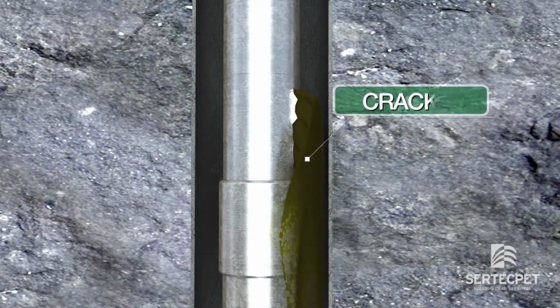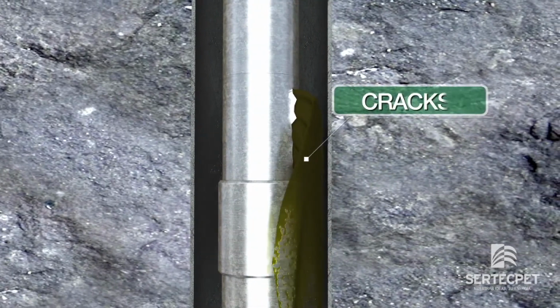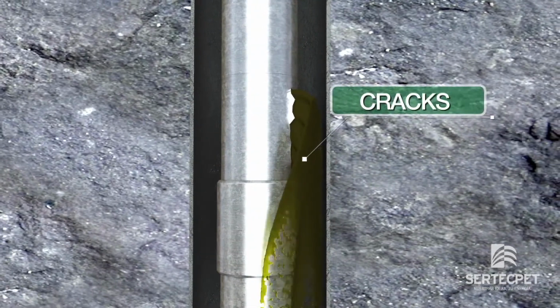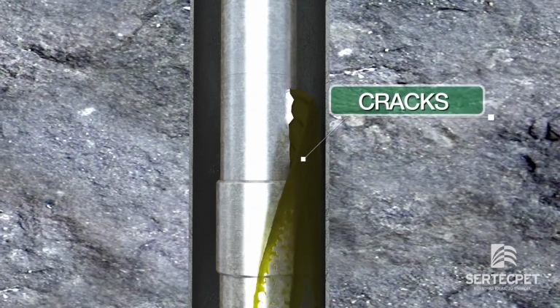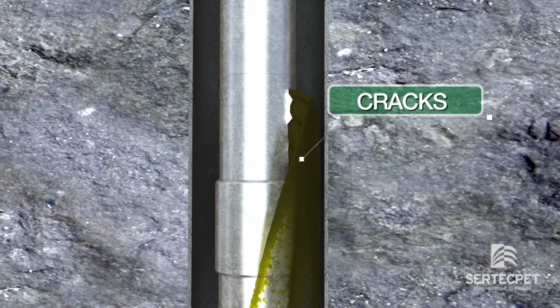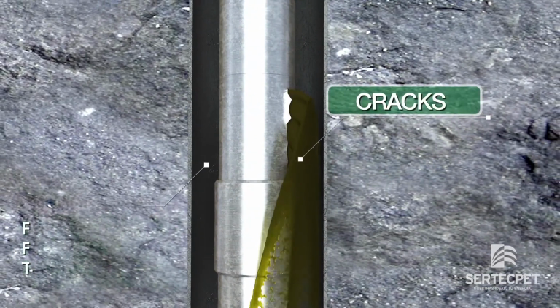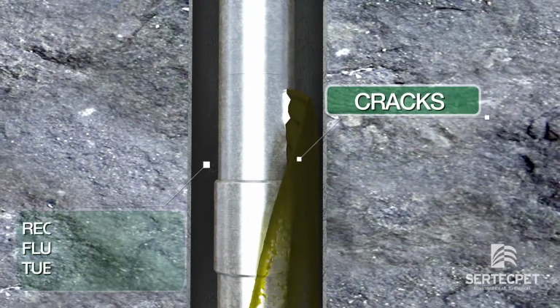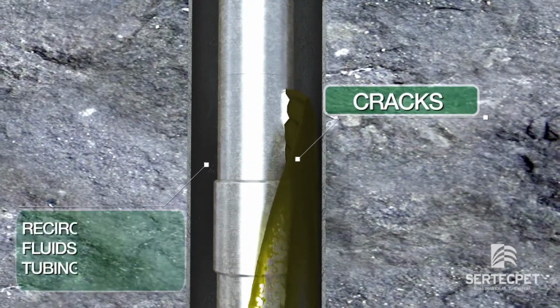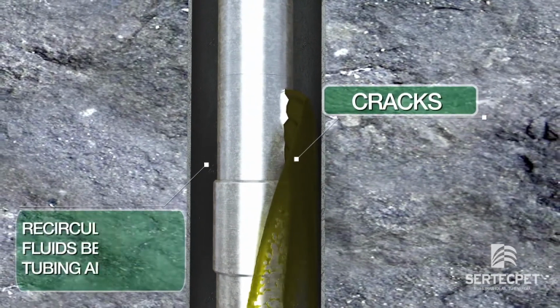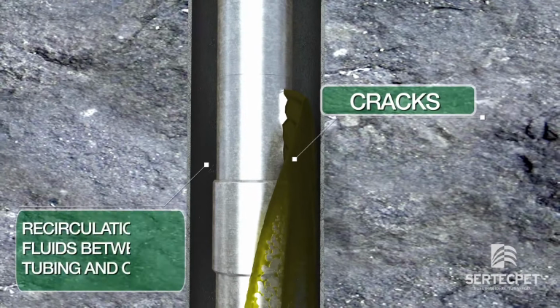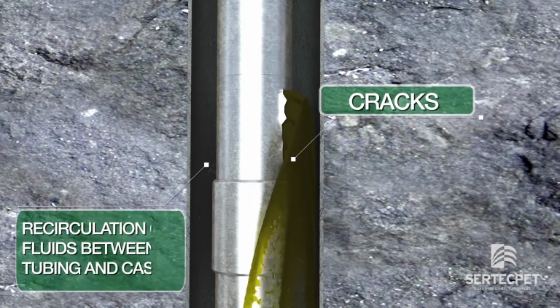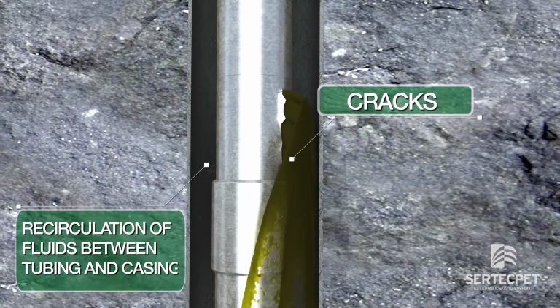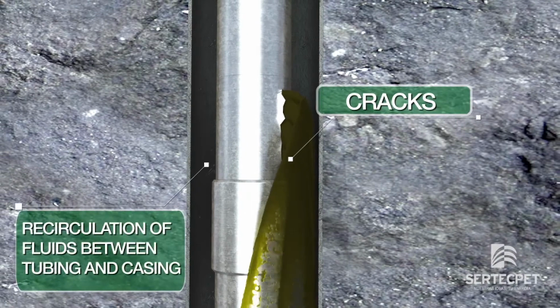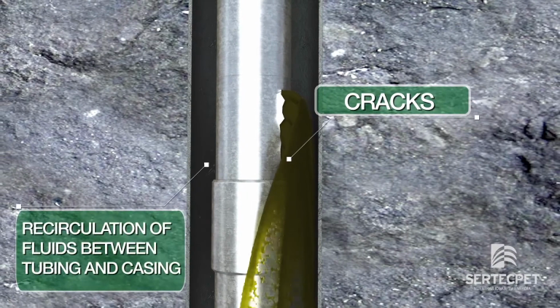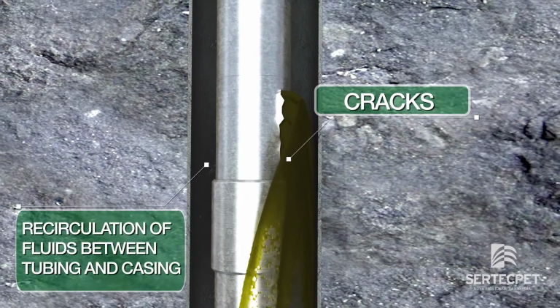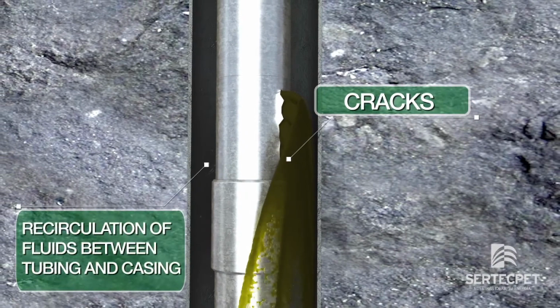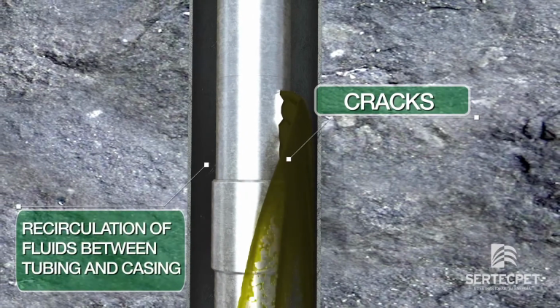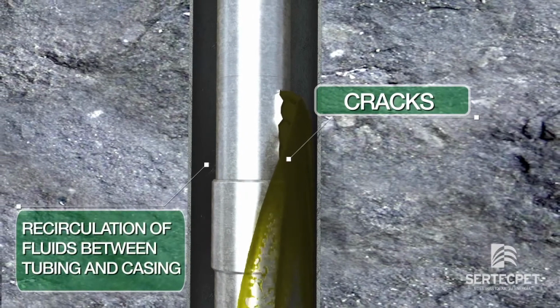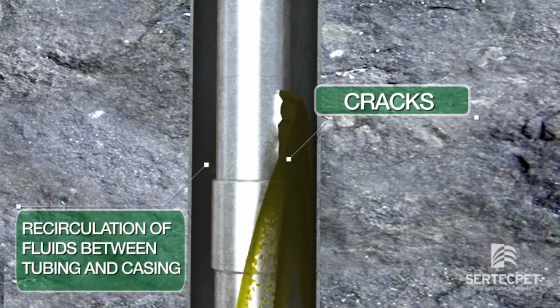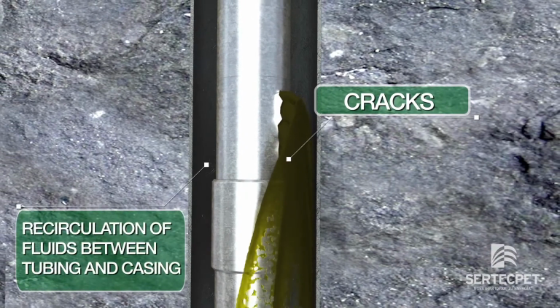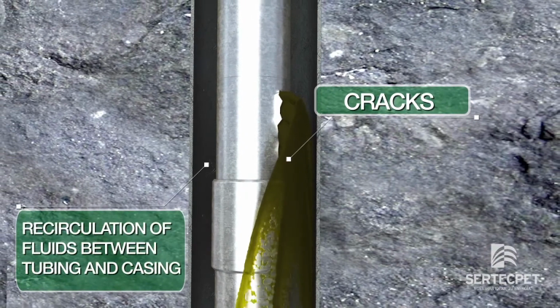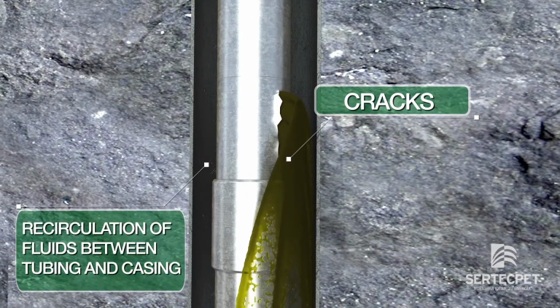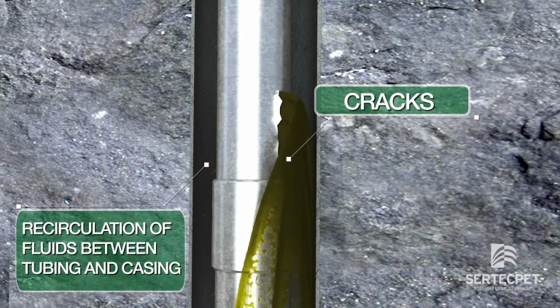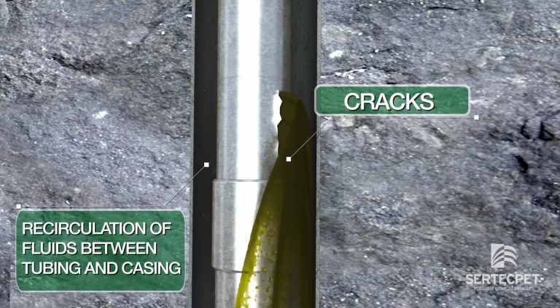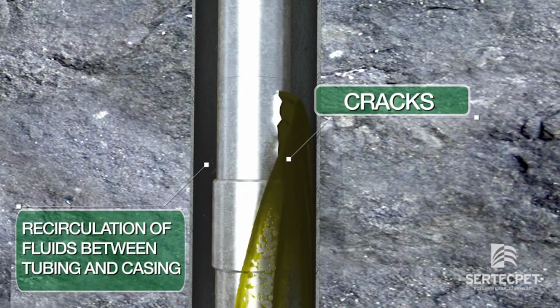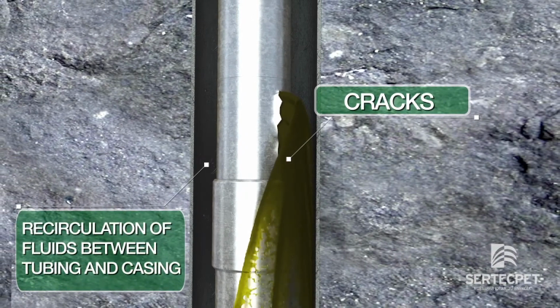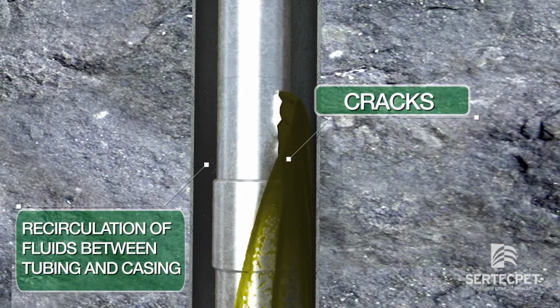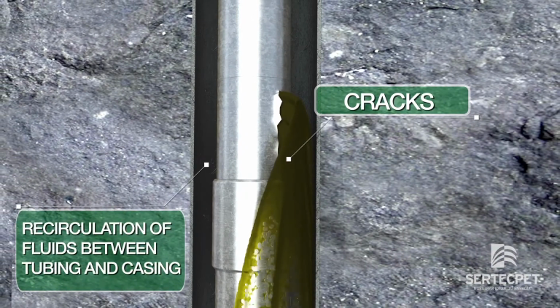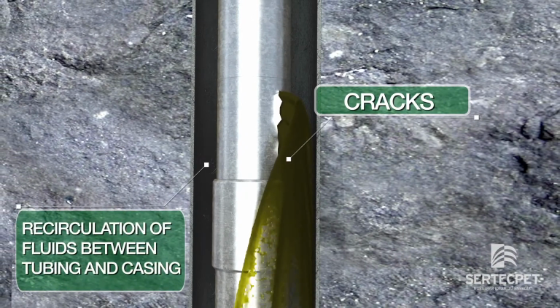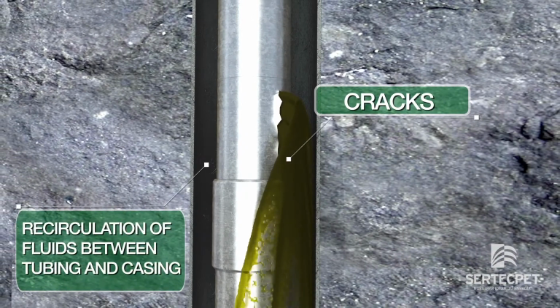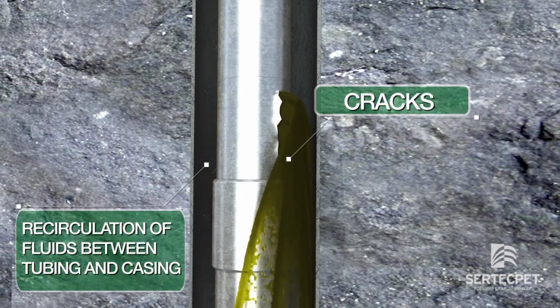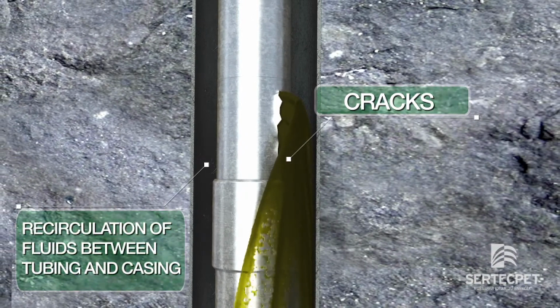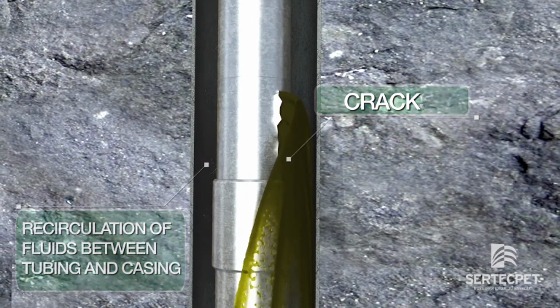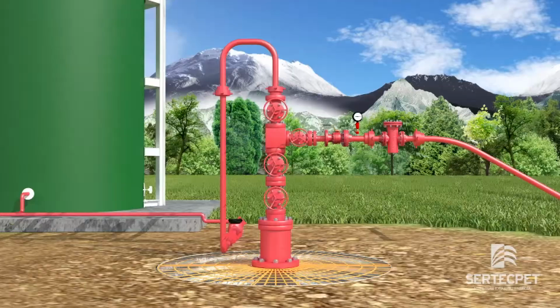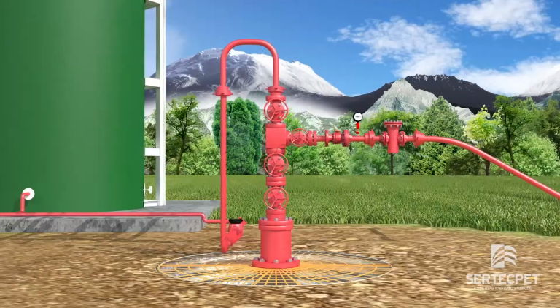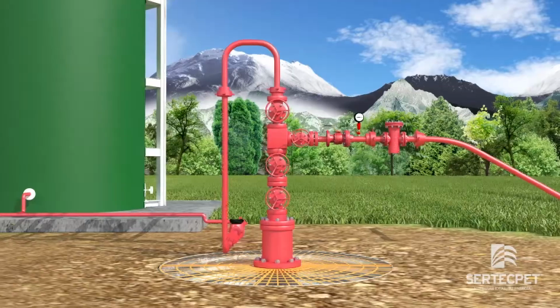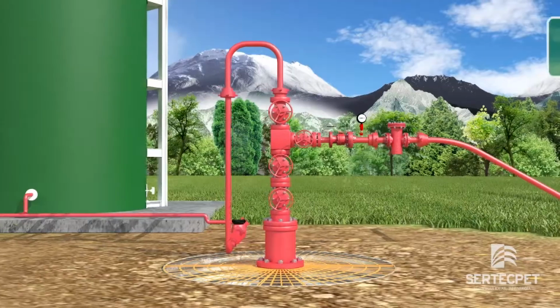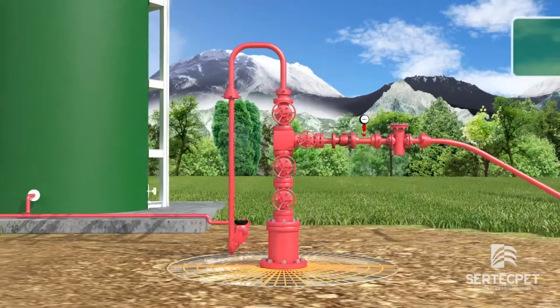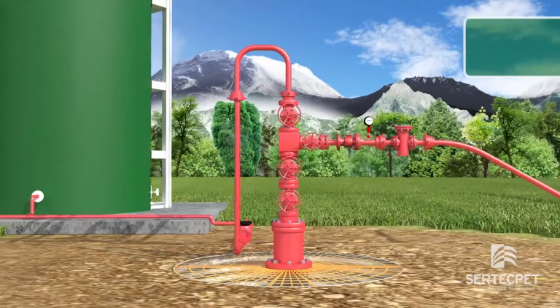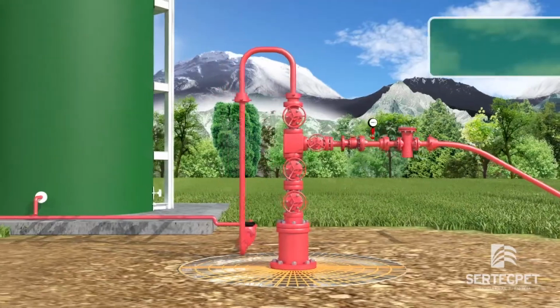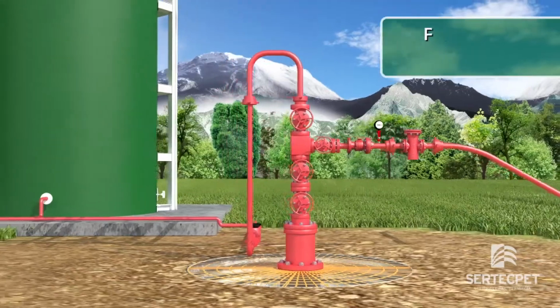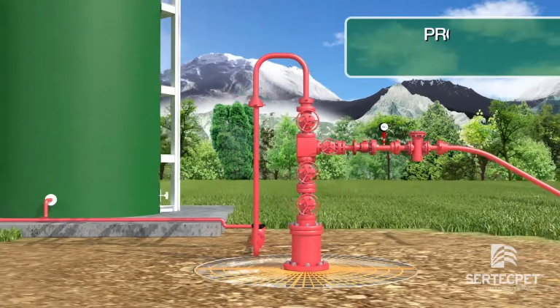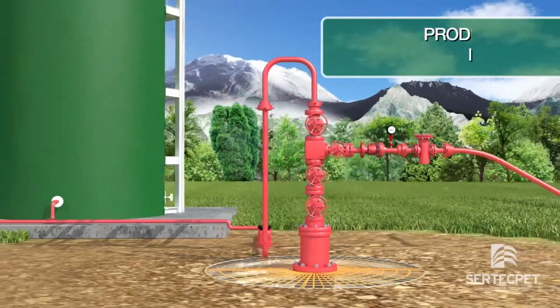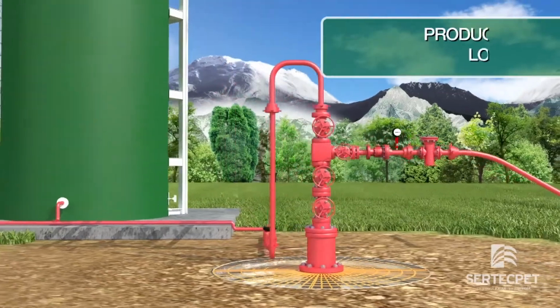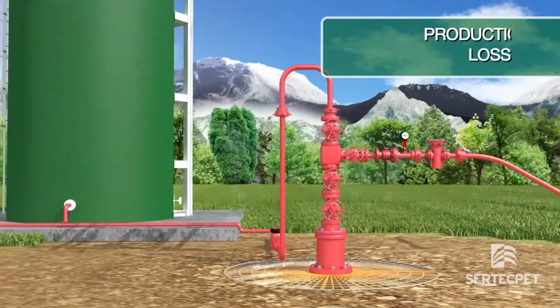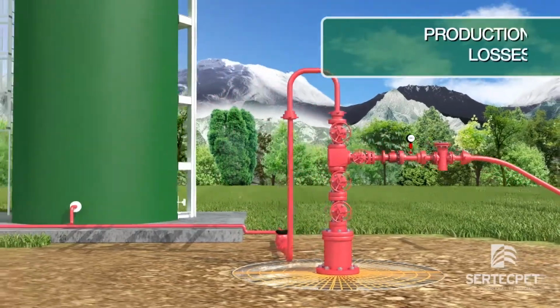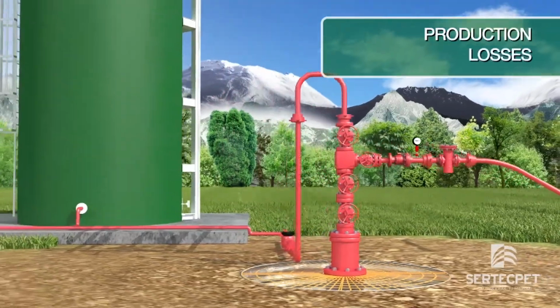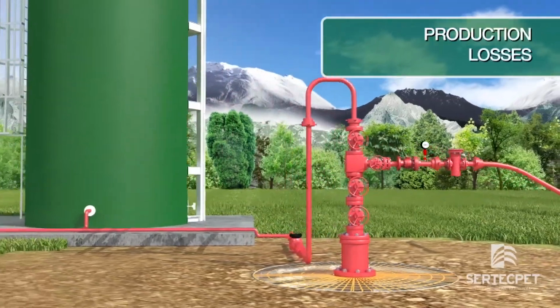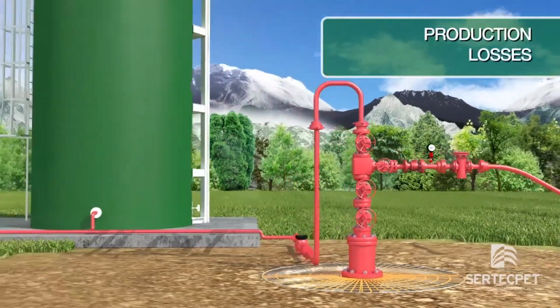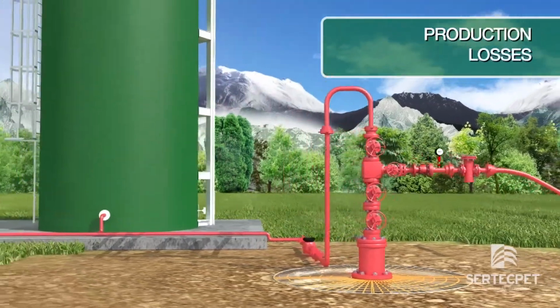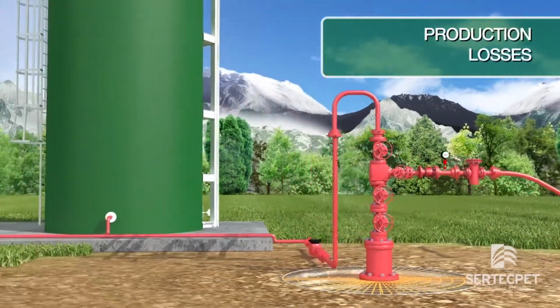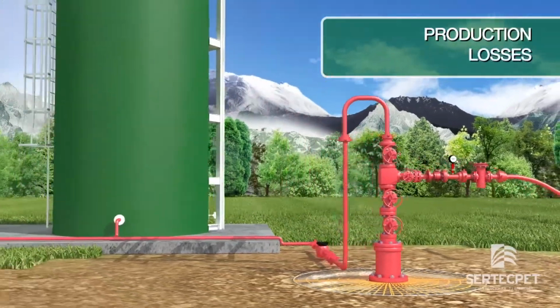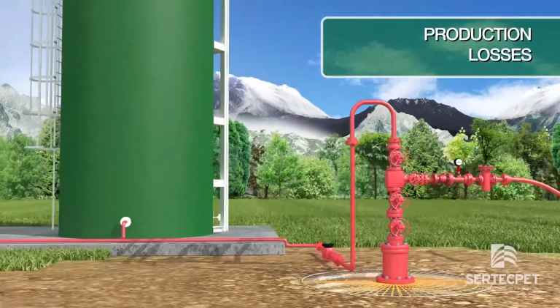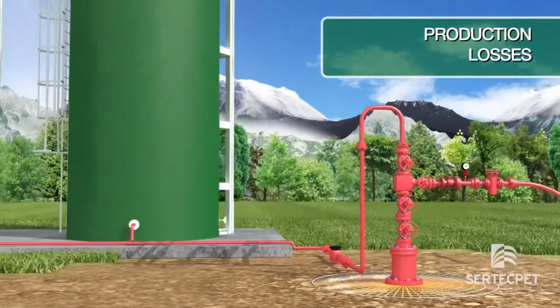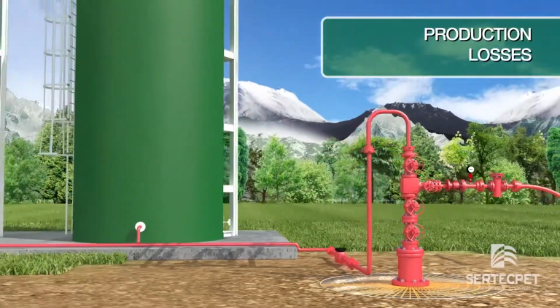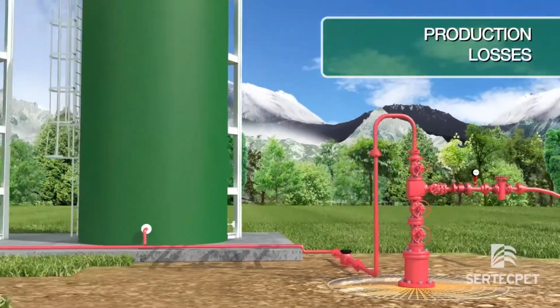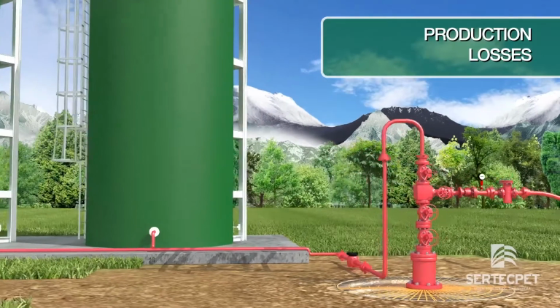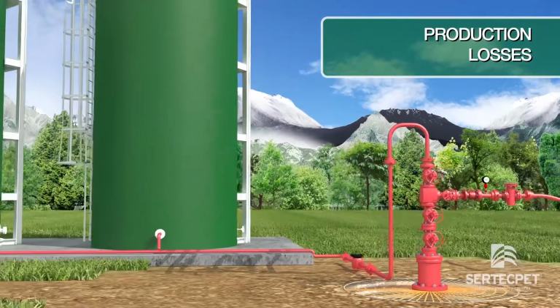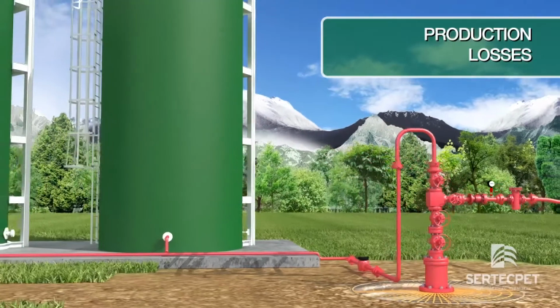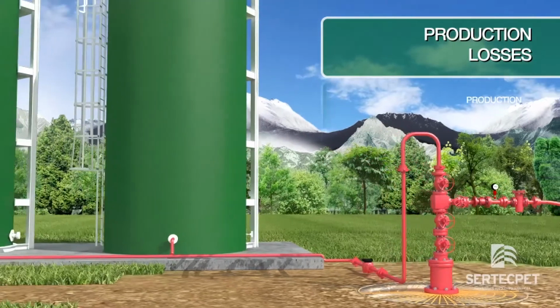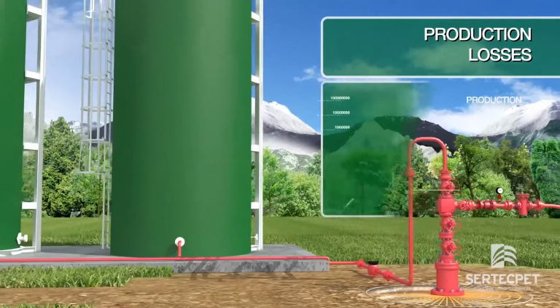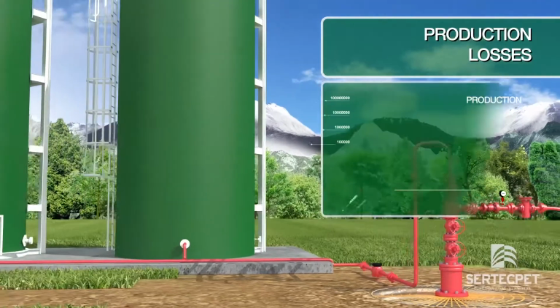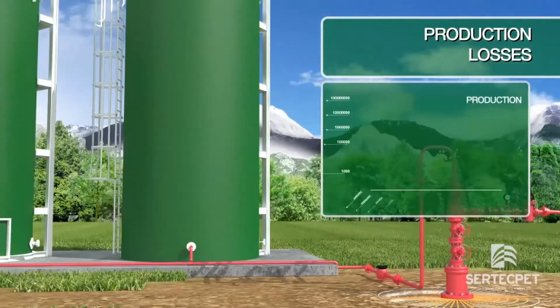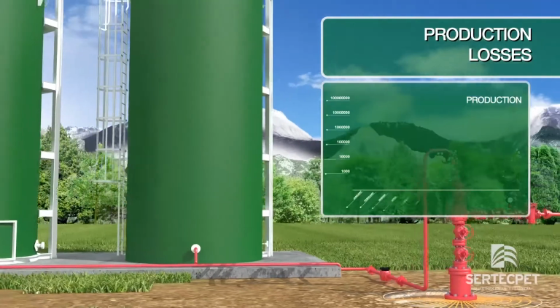caused by the recirculation of fluids between tubing and casing, significantly affecting the production of hydrocarbons.